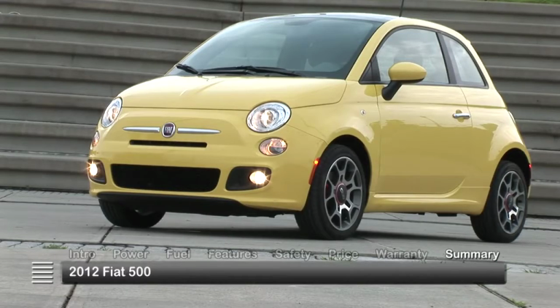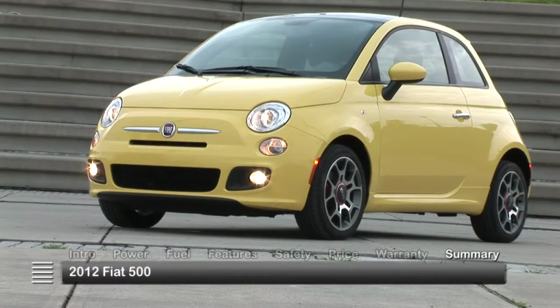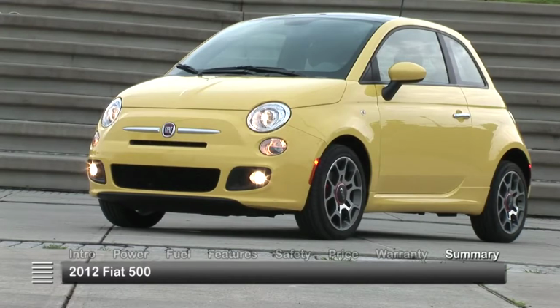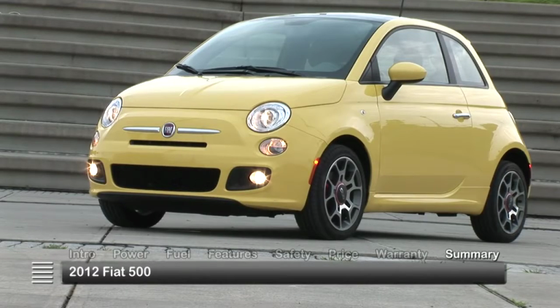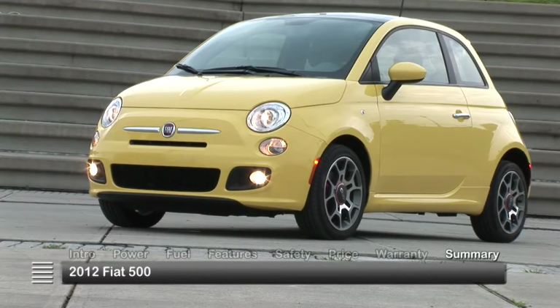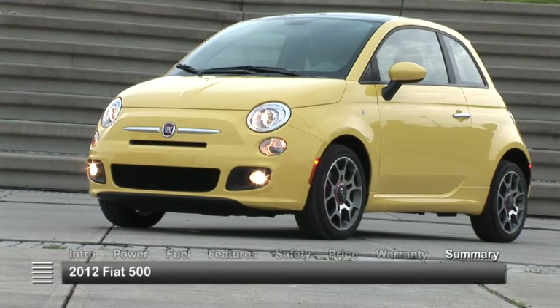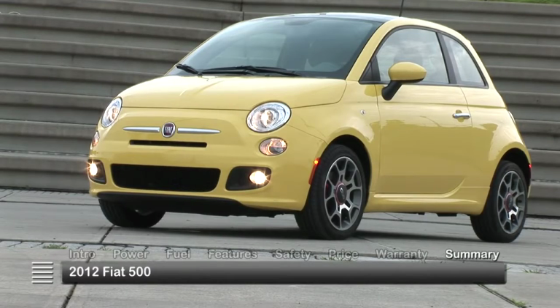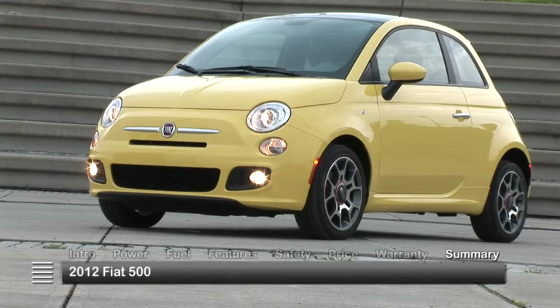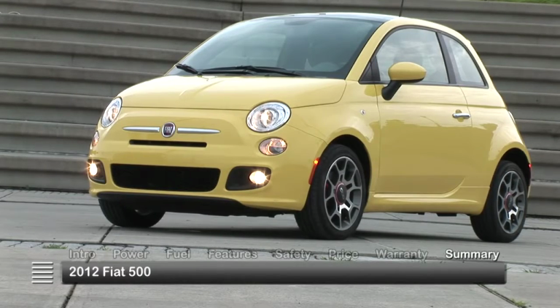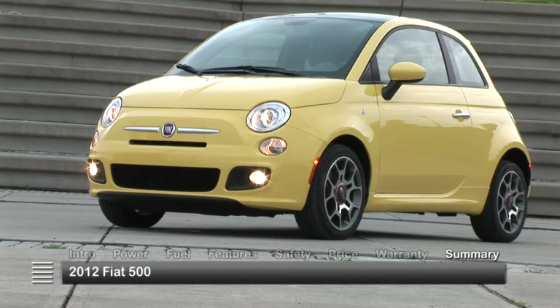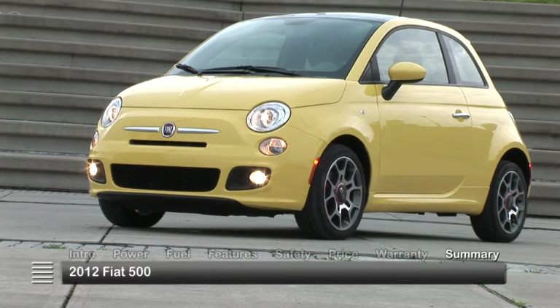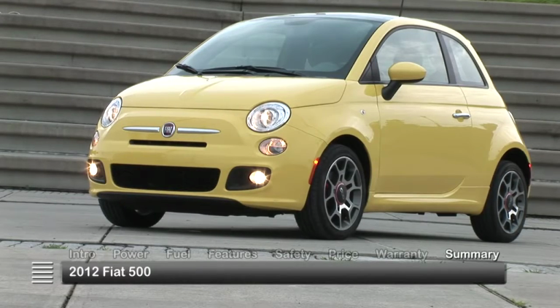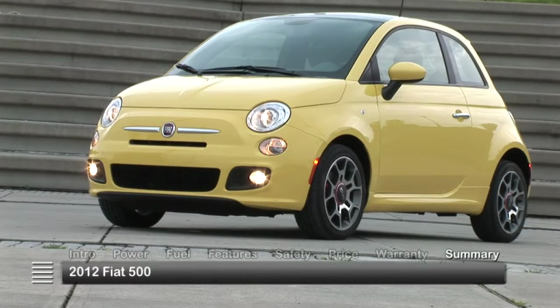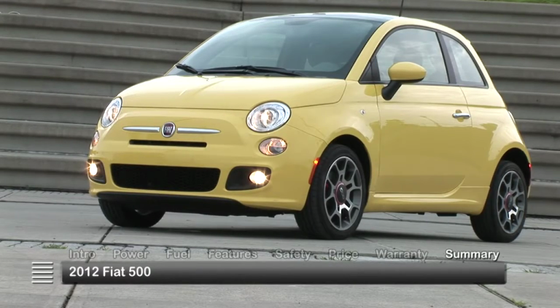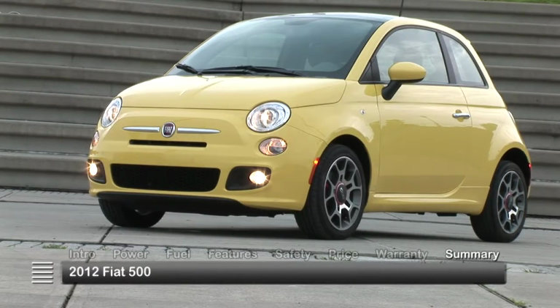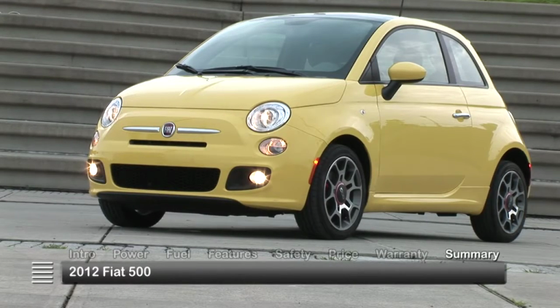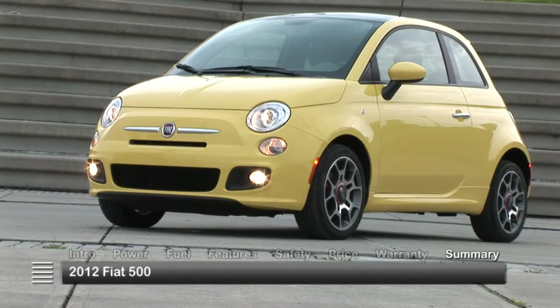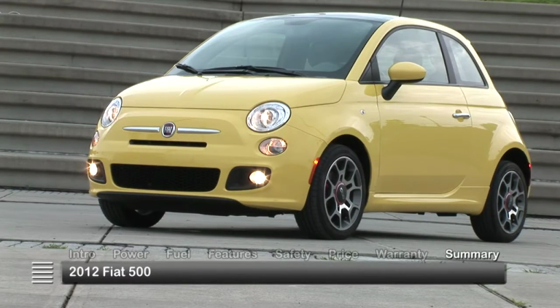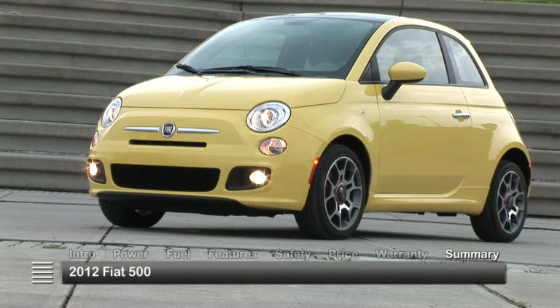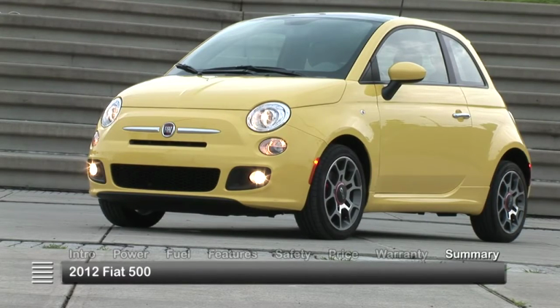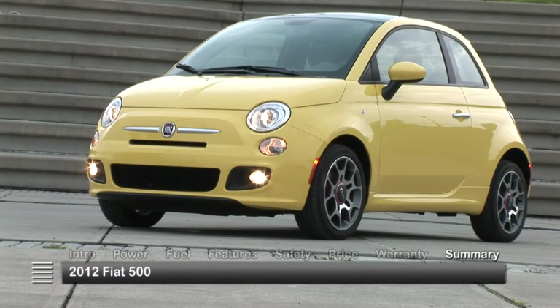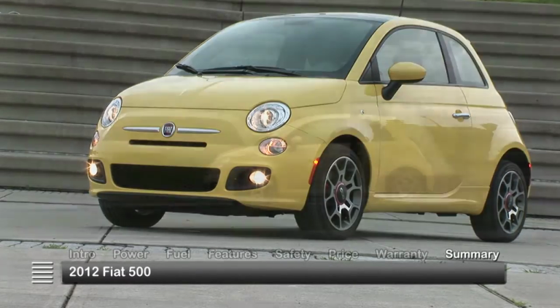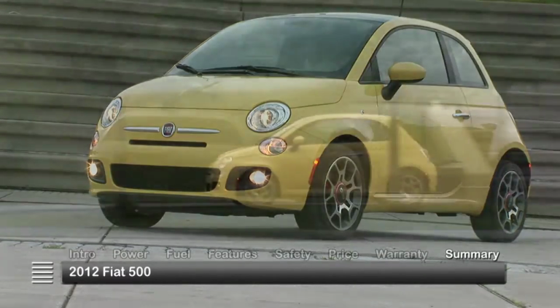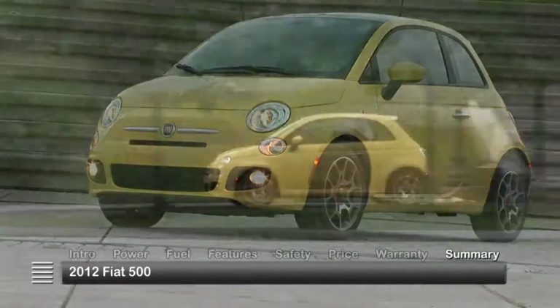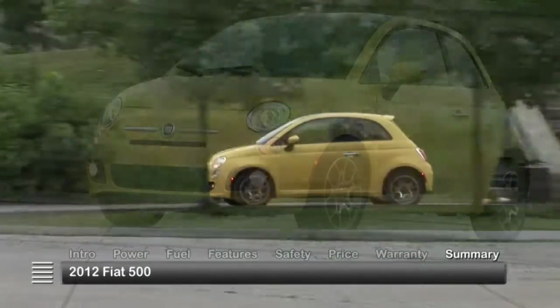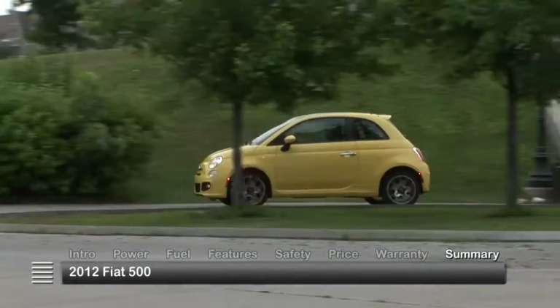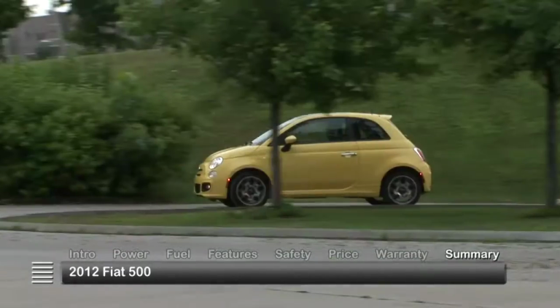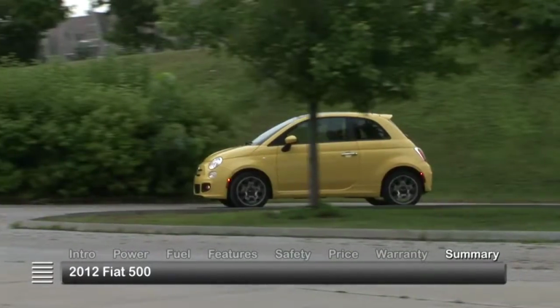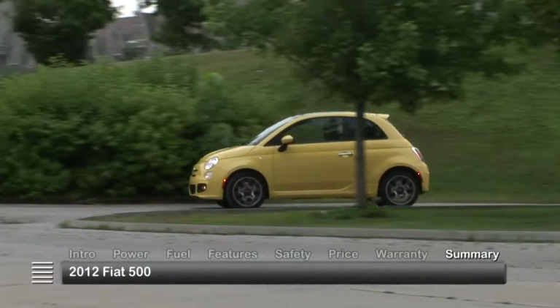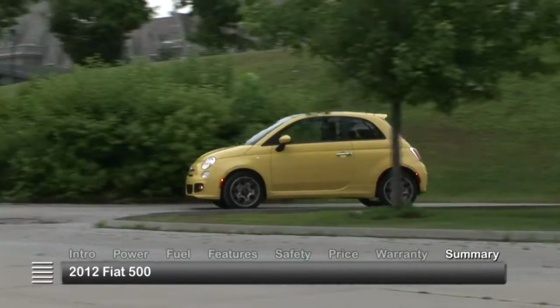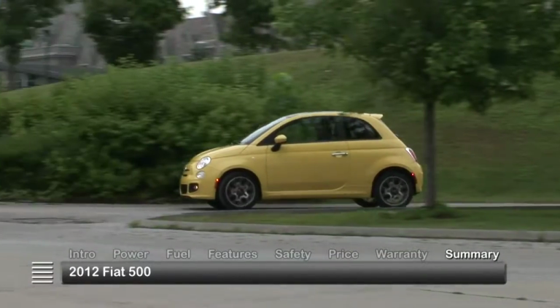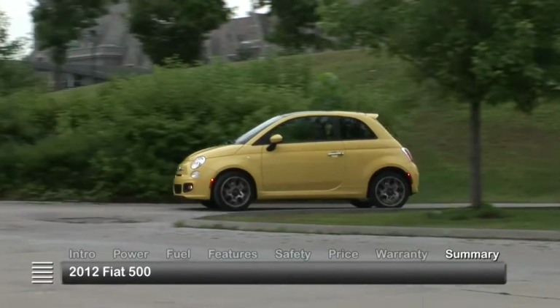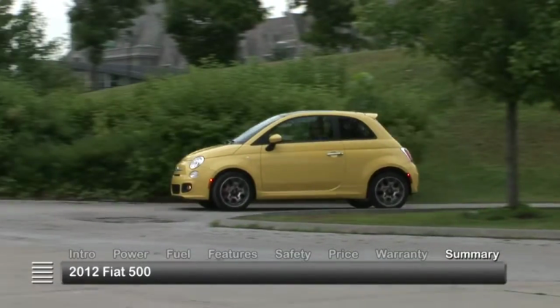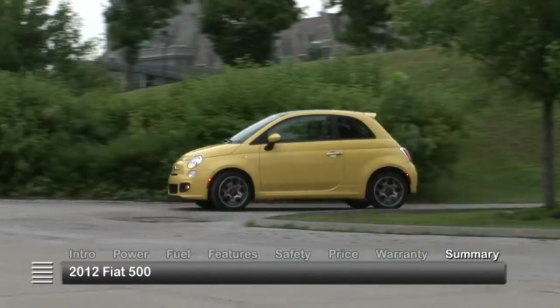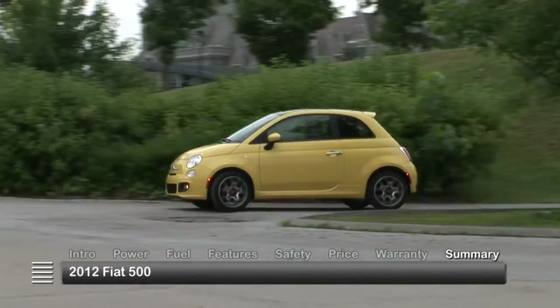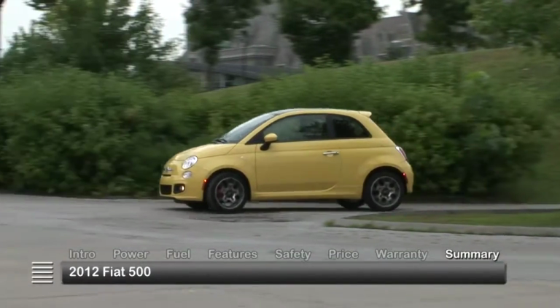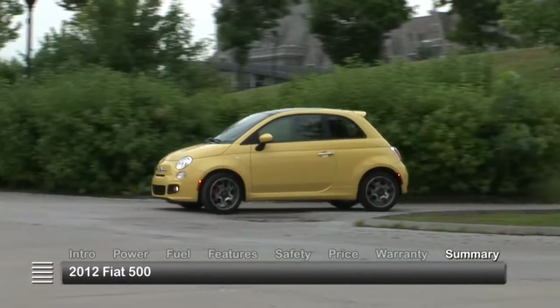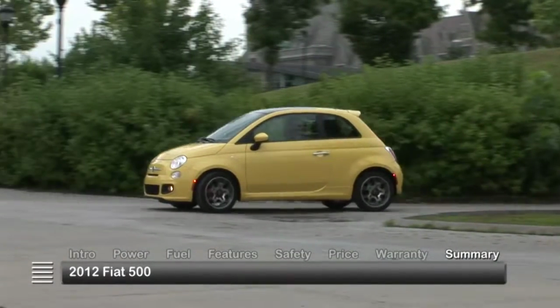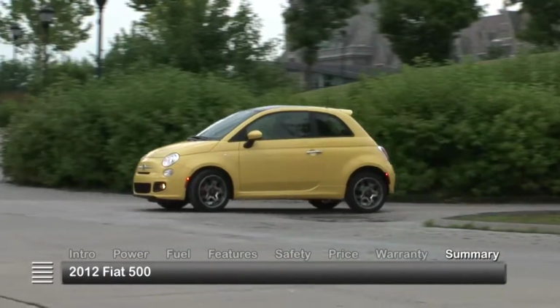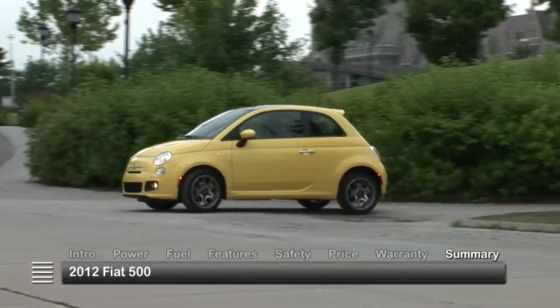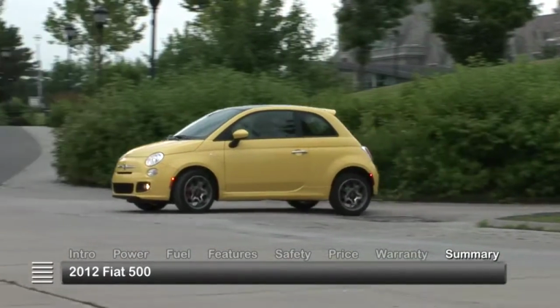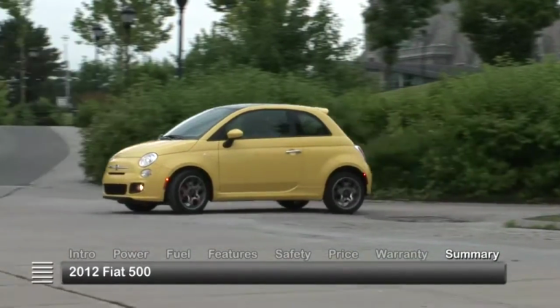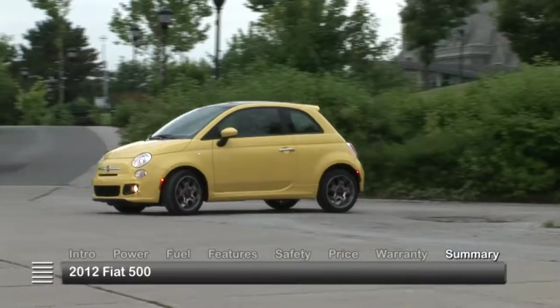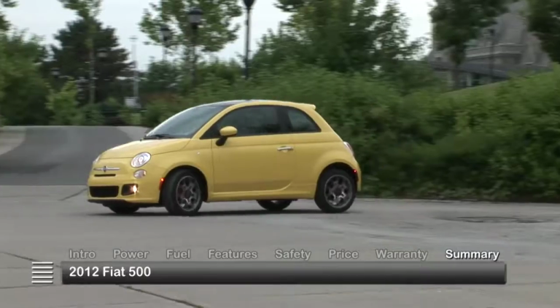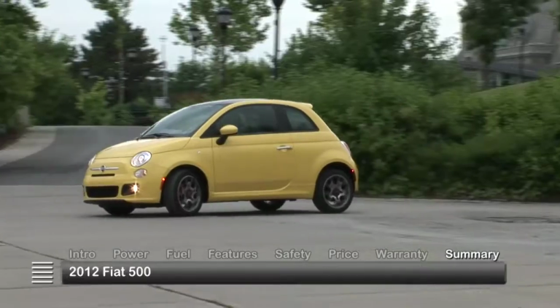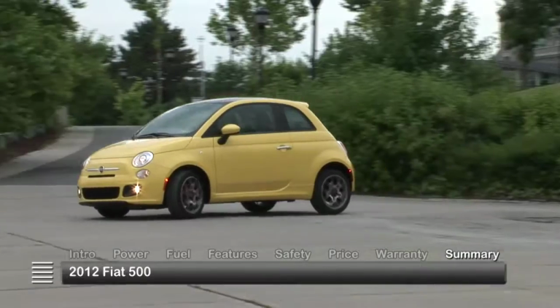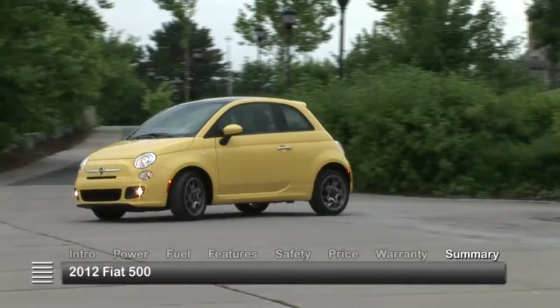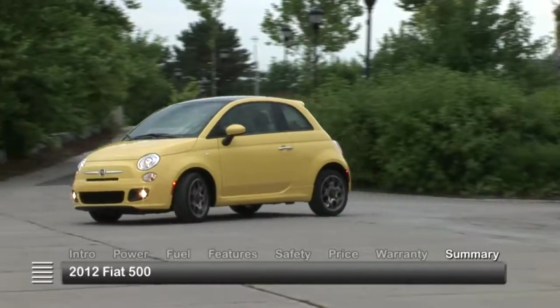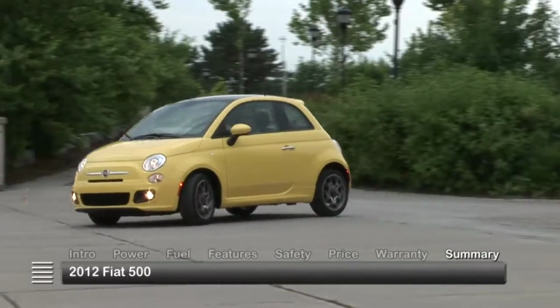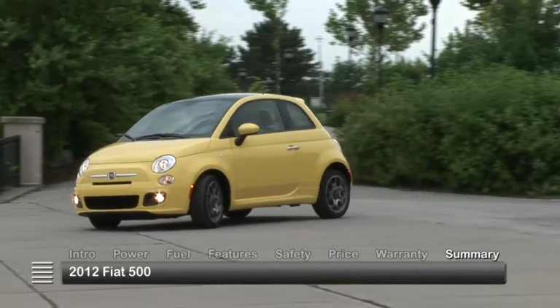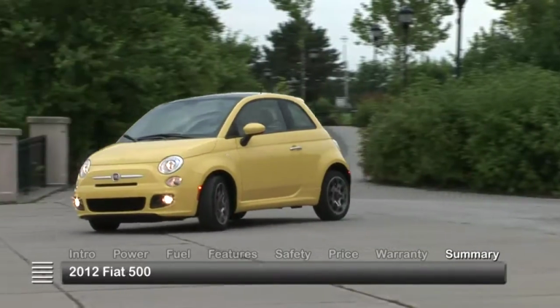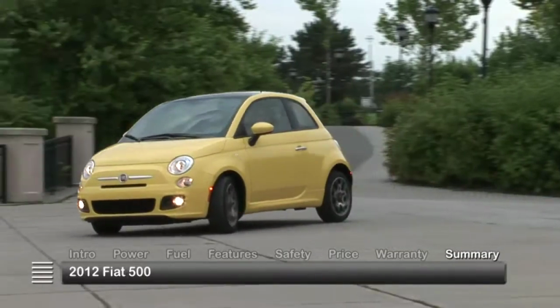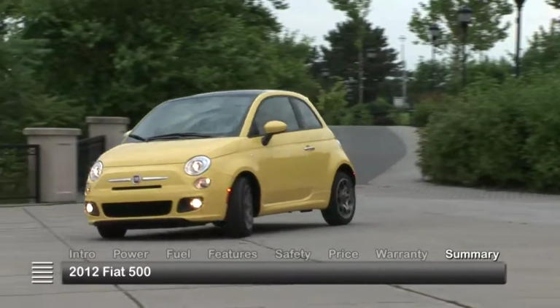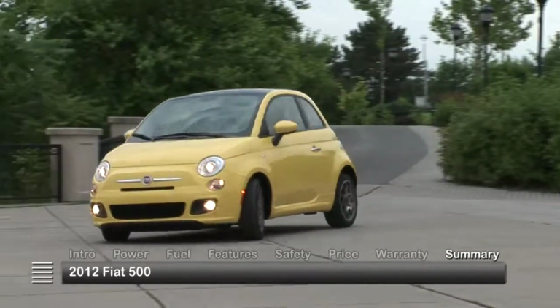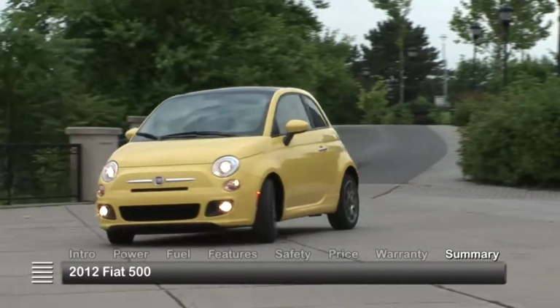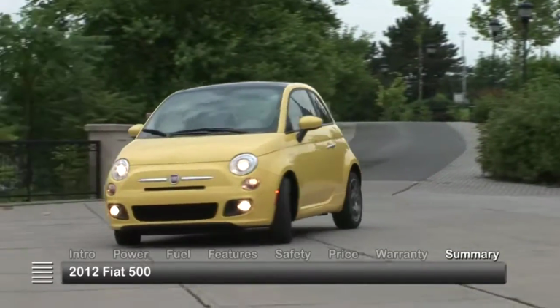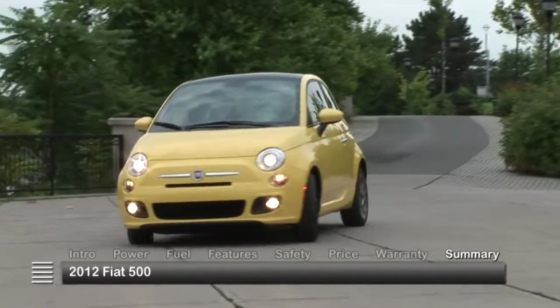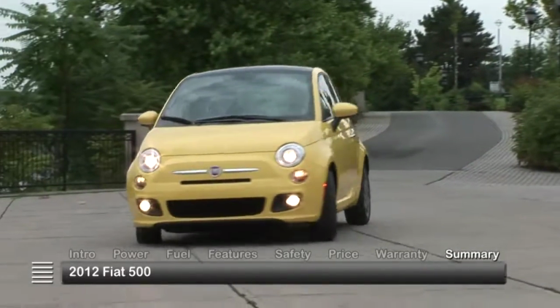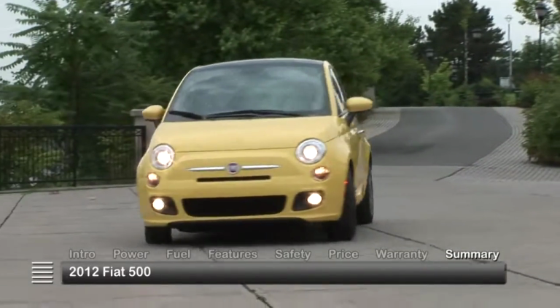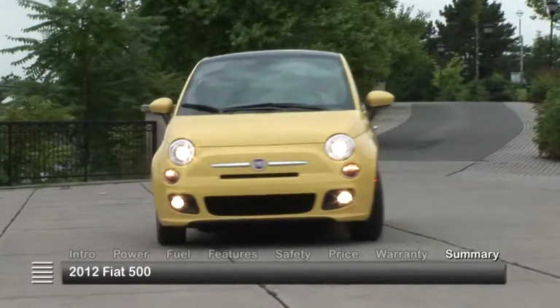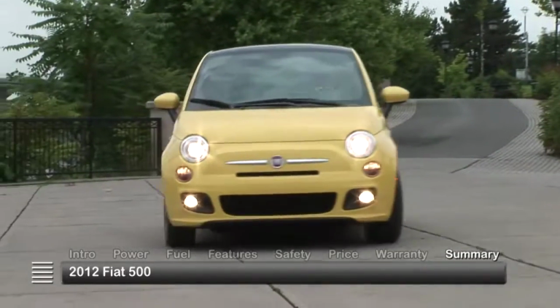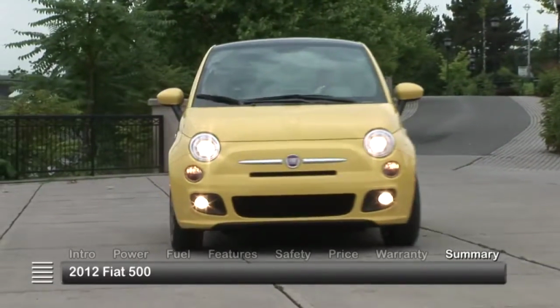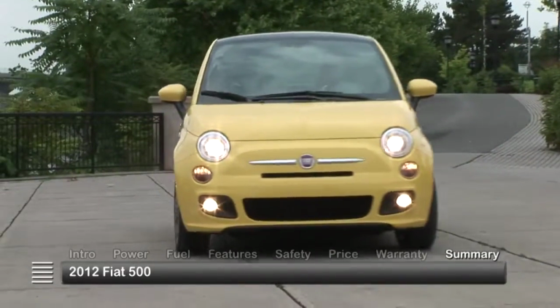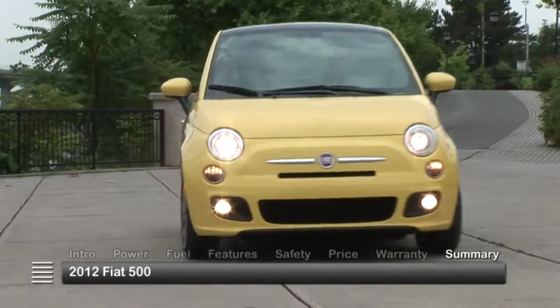A spunky new car for the U.S. market, the 2012 Fiat 500 brings the everyday Italian driving culture to American shores once again.